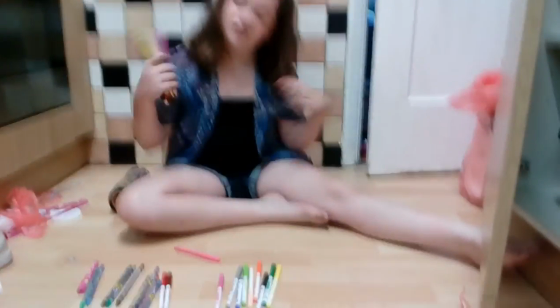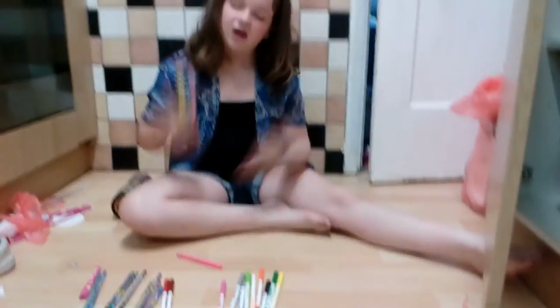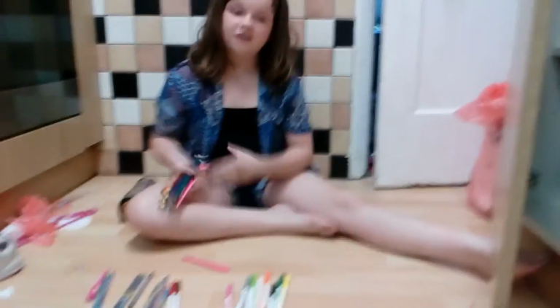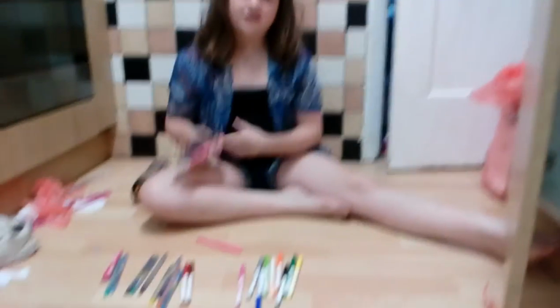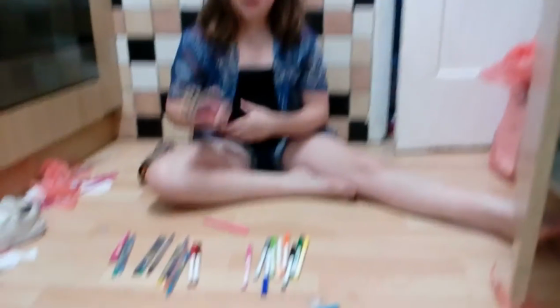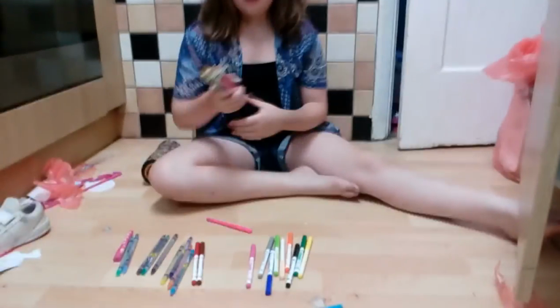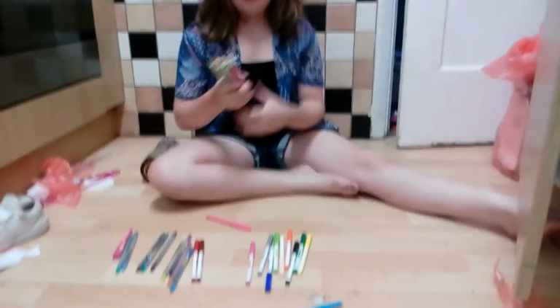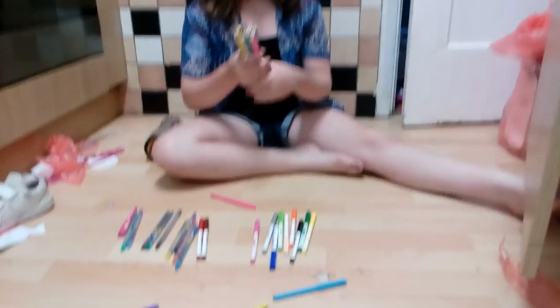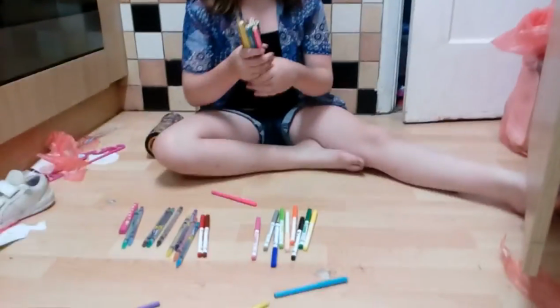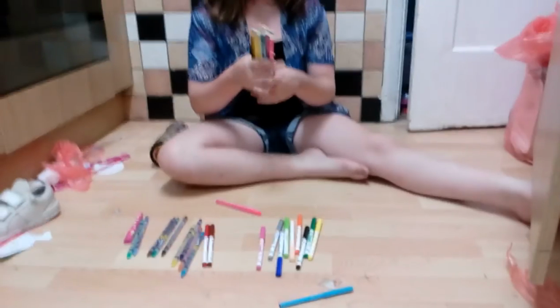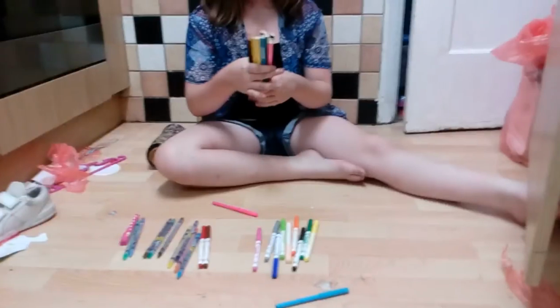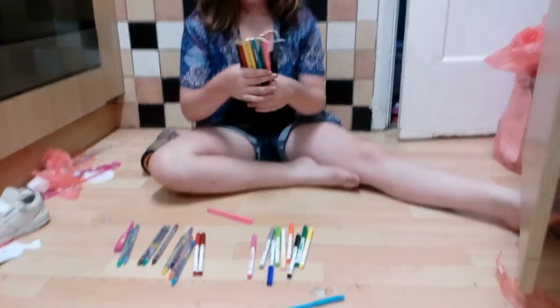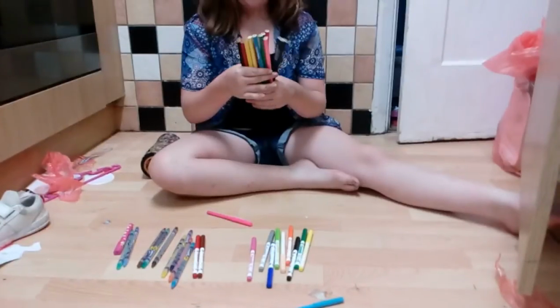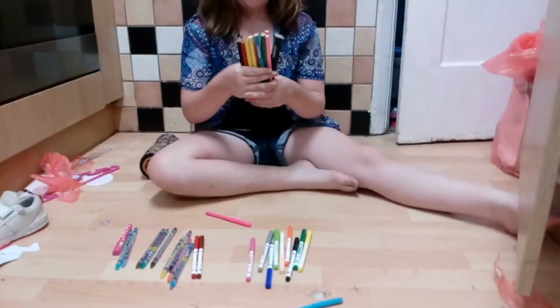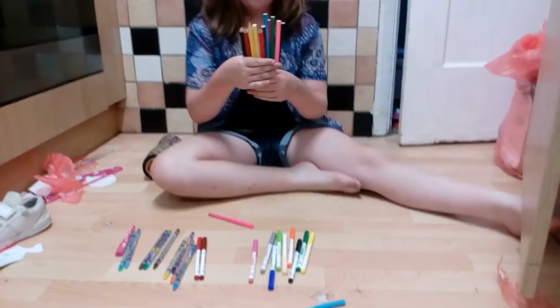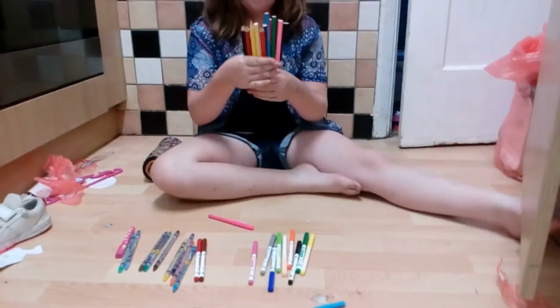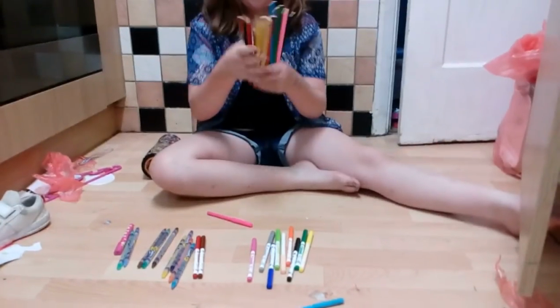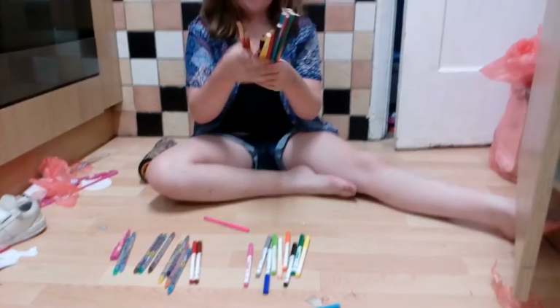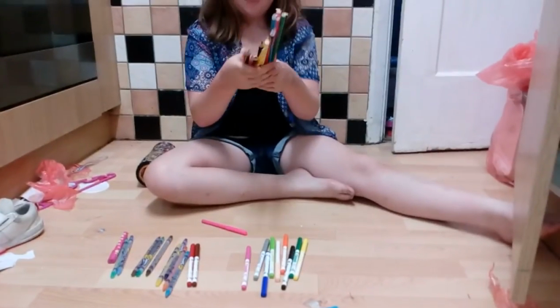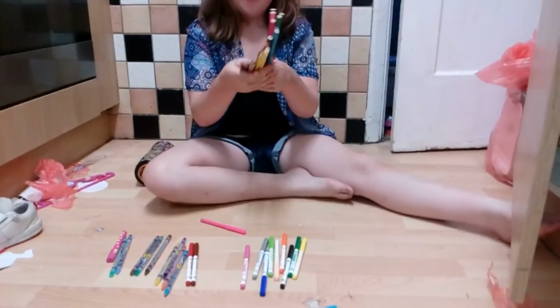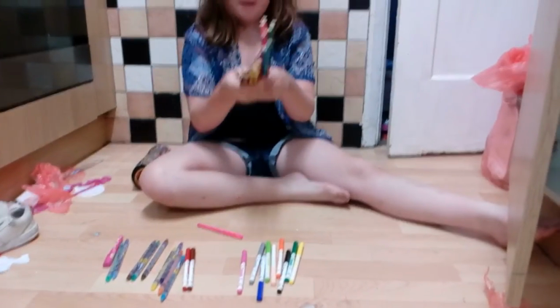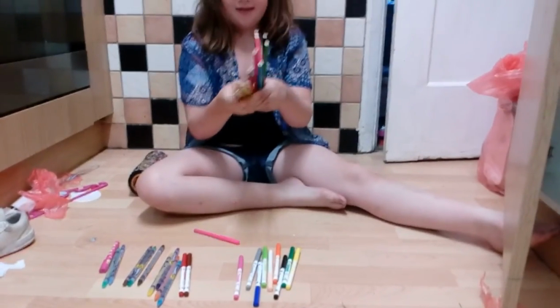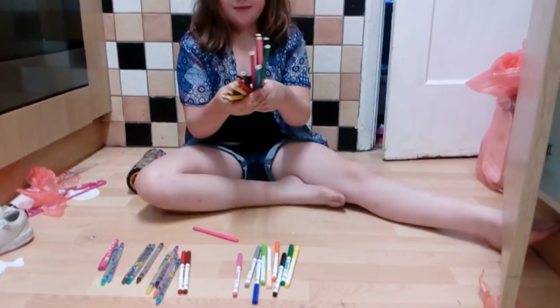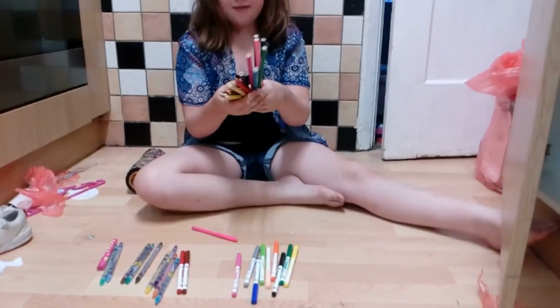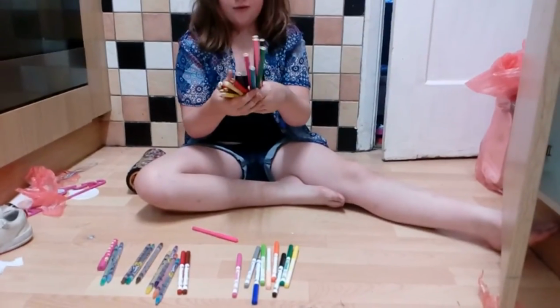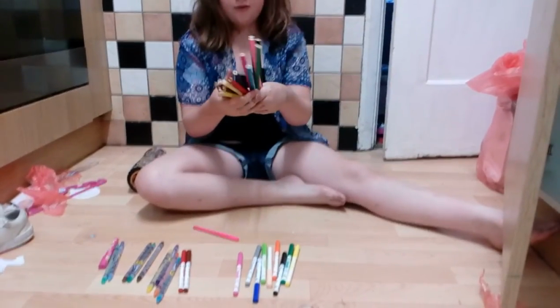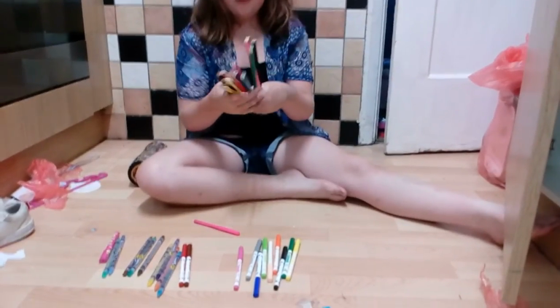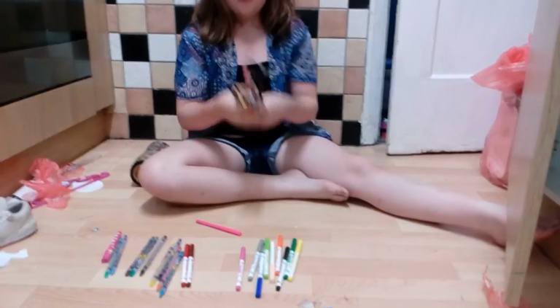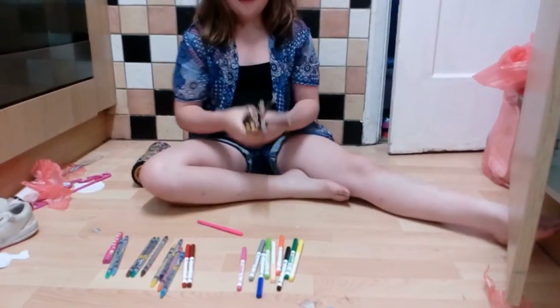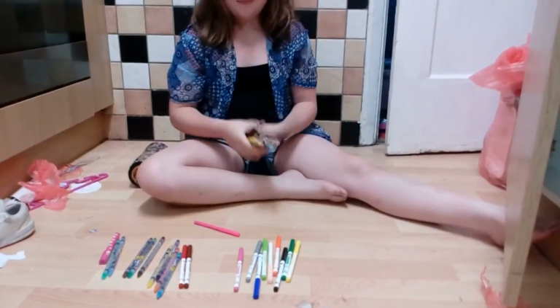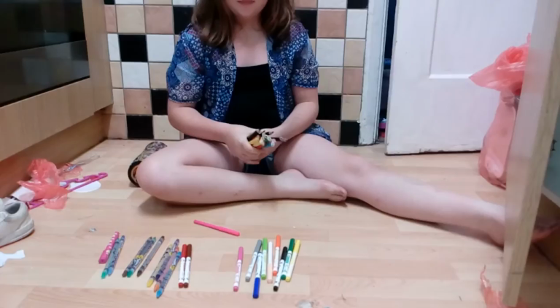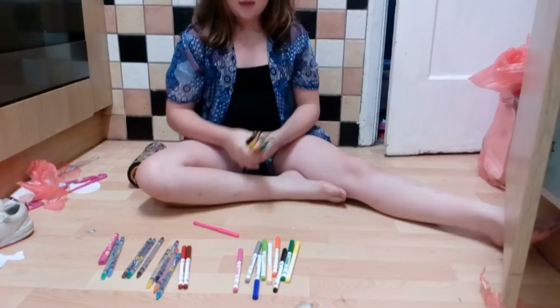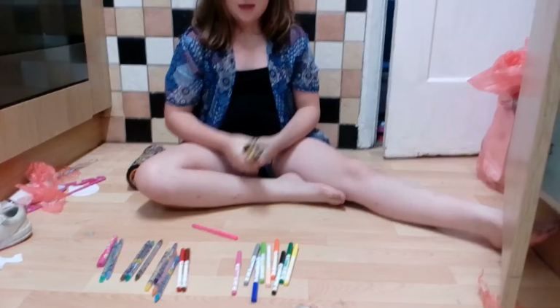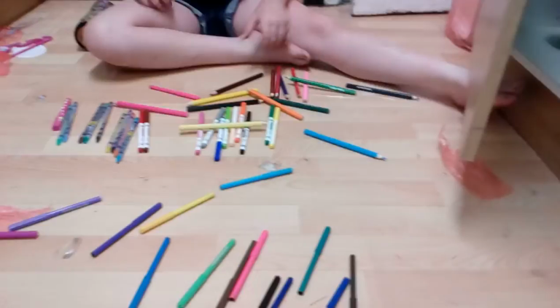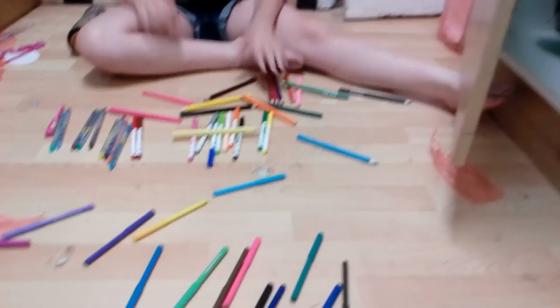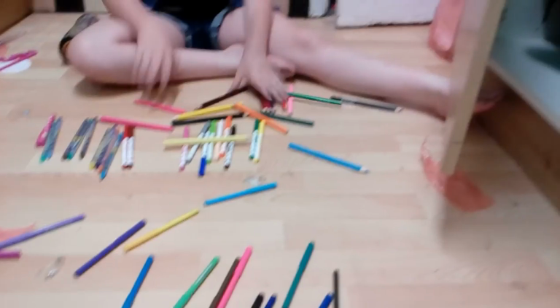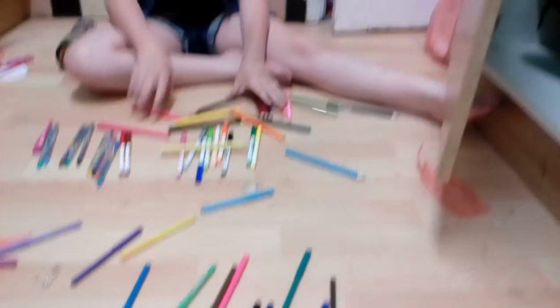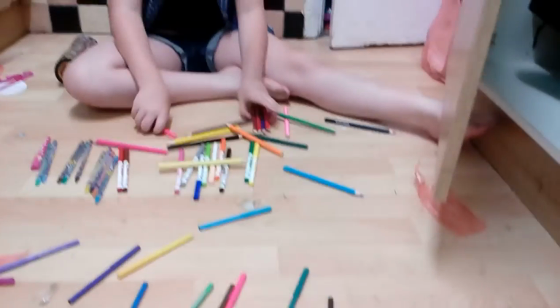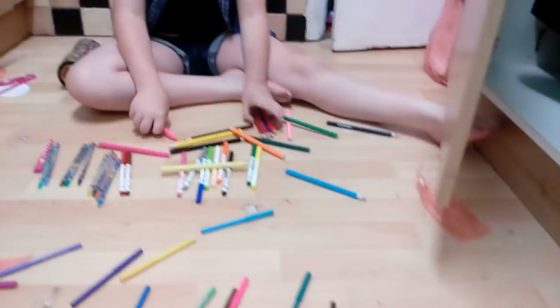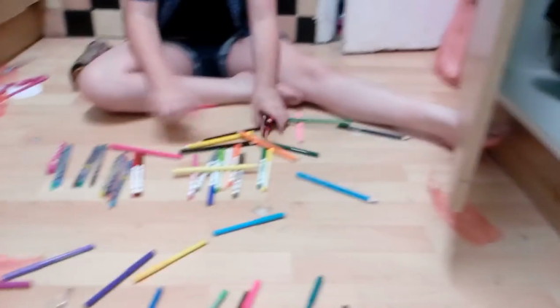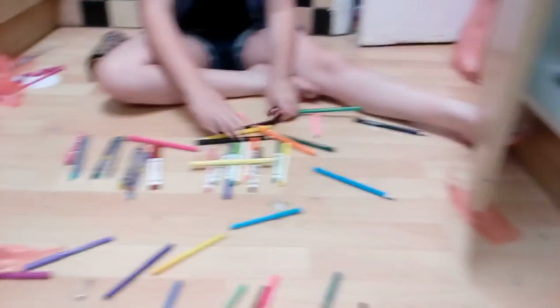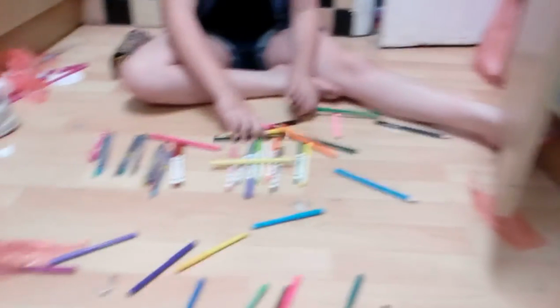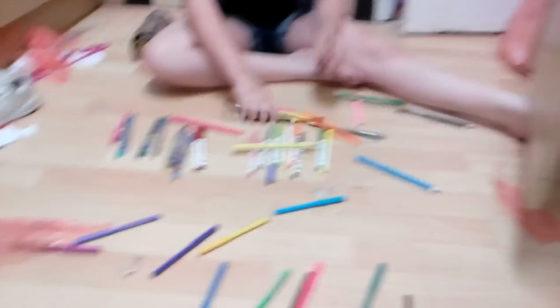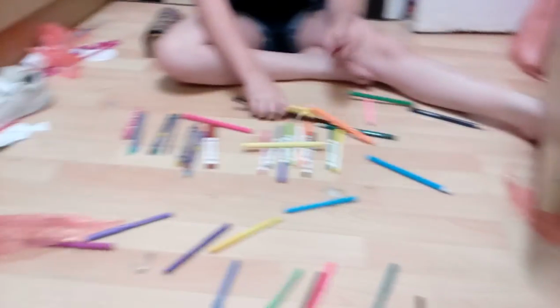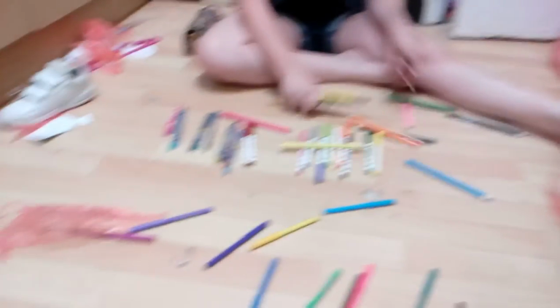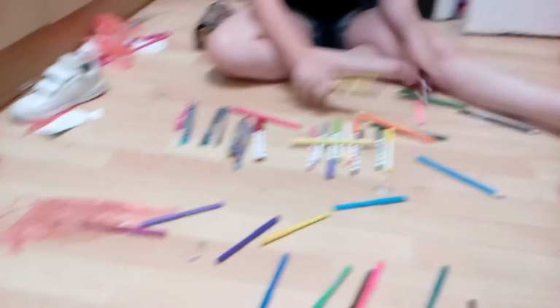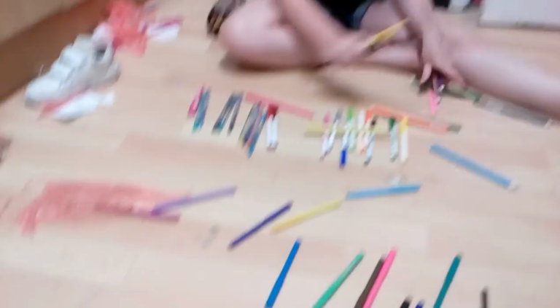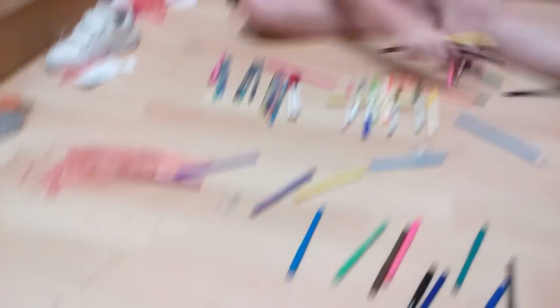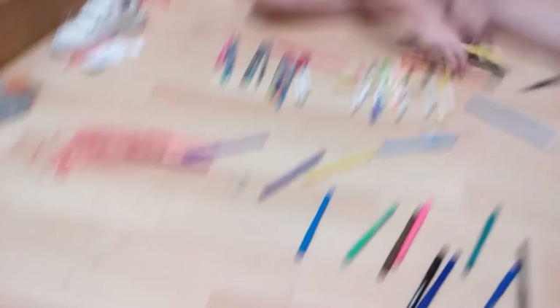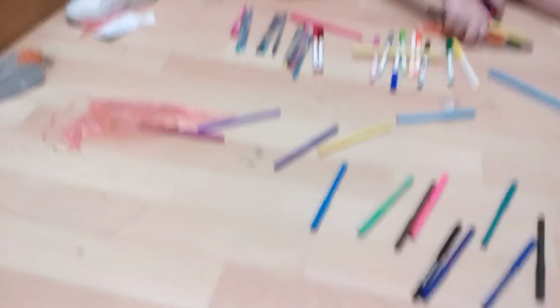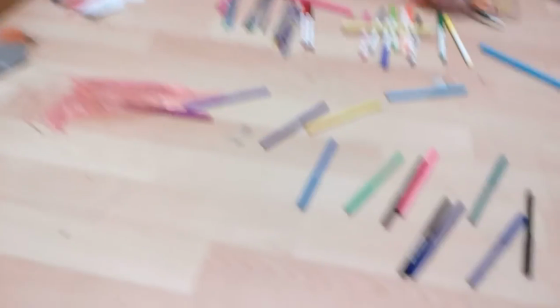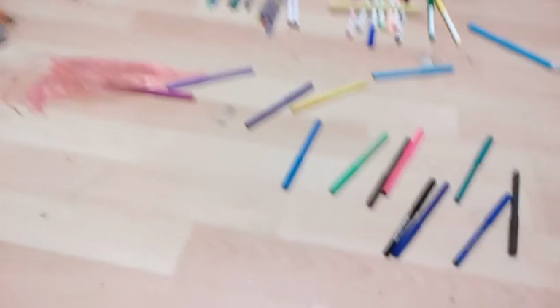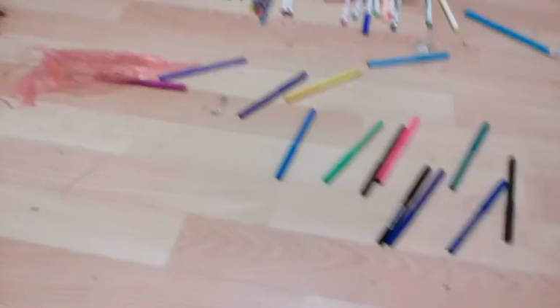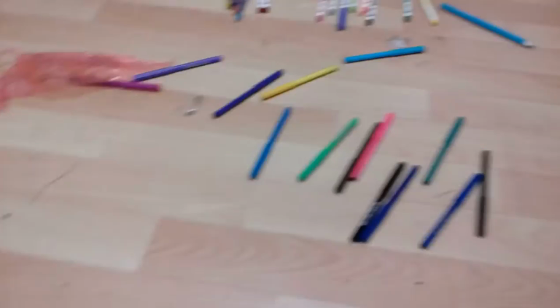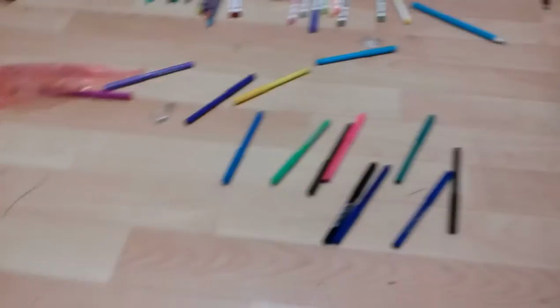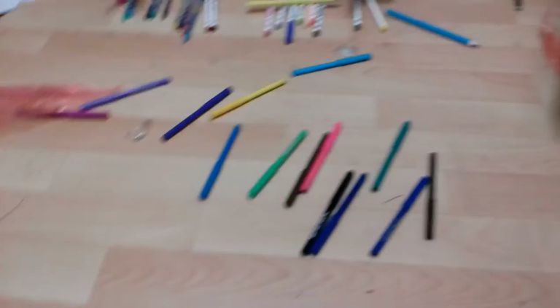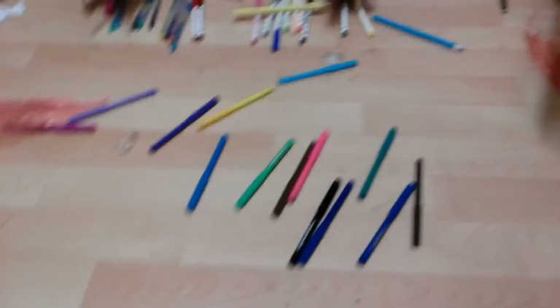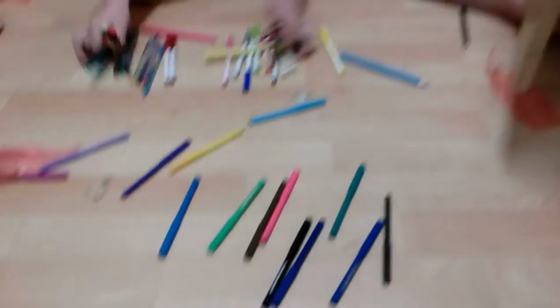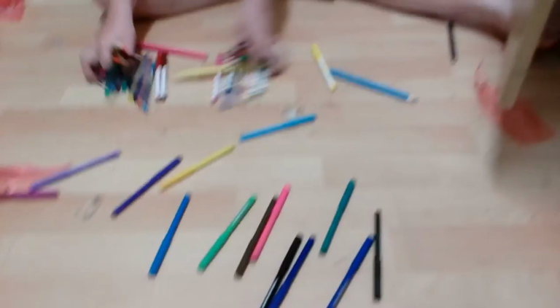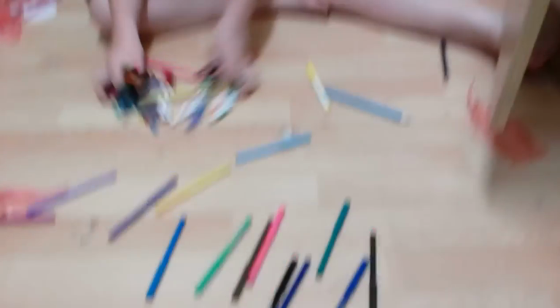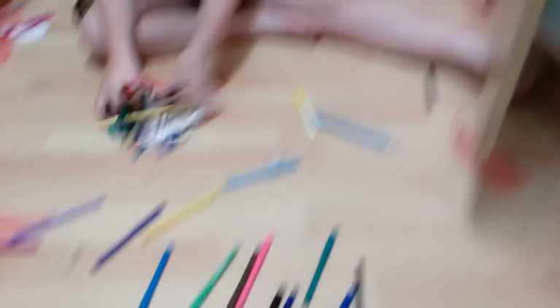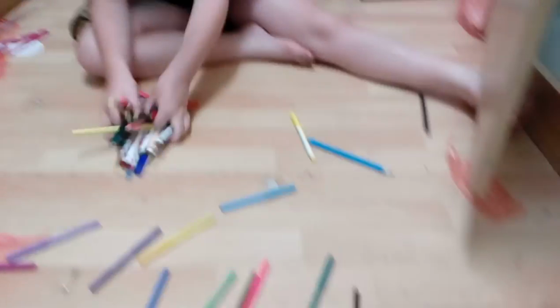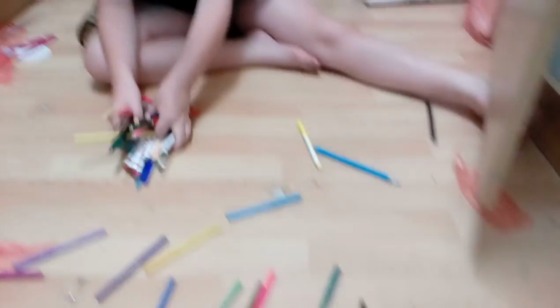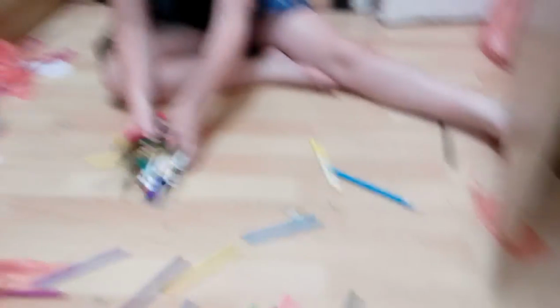The last thing that I have in my pencil case are these ginormous pencils. Okay, so here we go — let's get every single pen and pencil out.